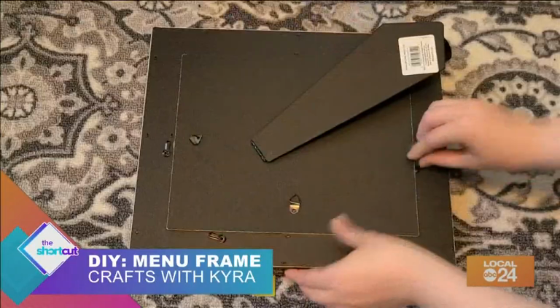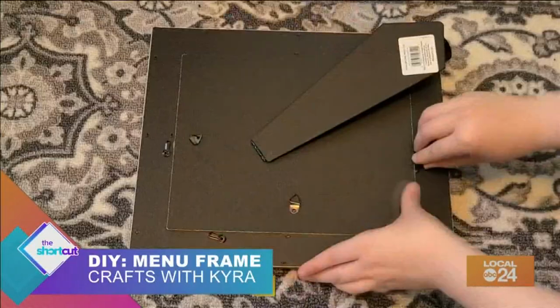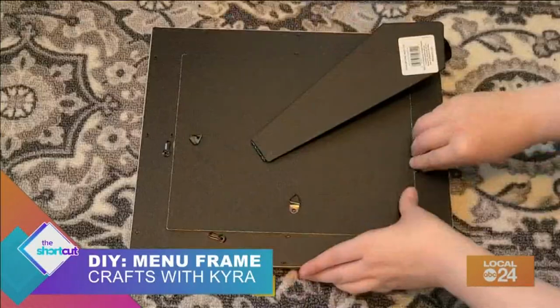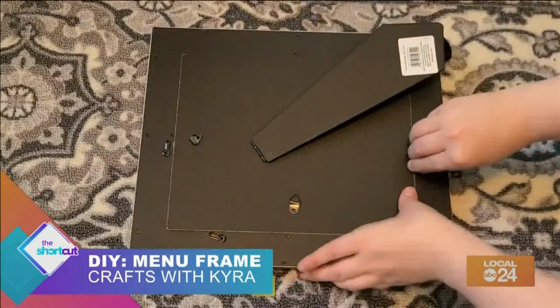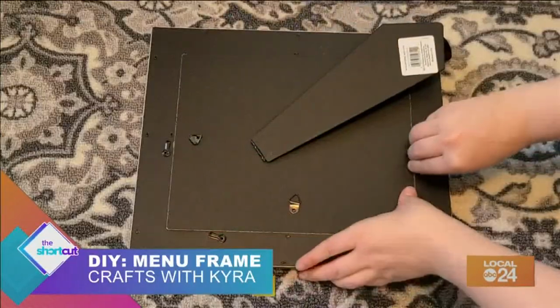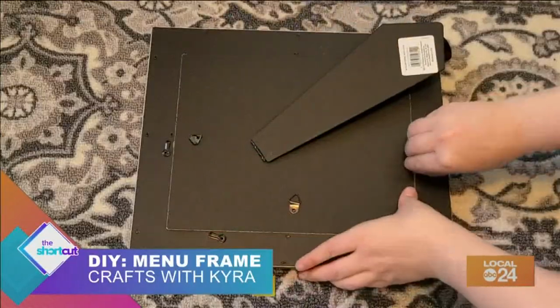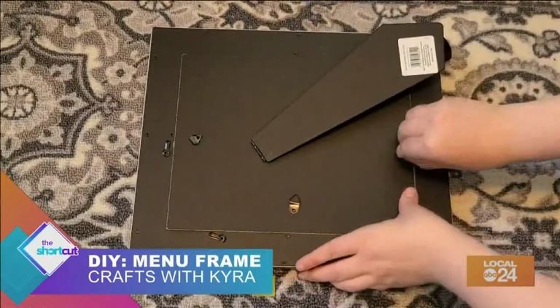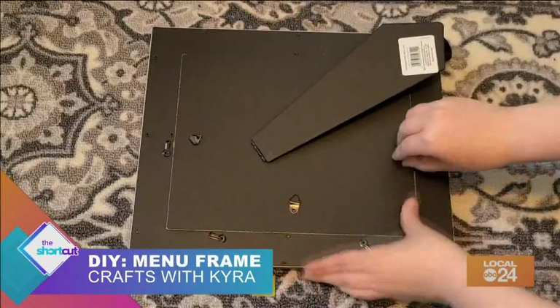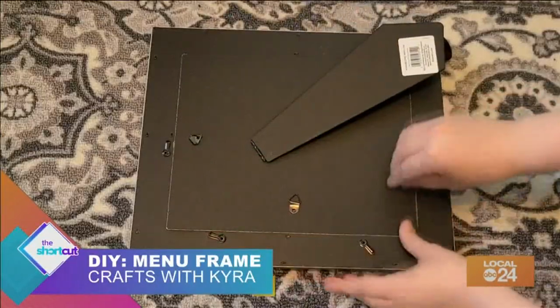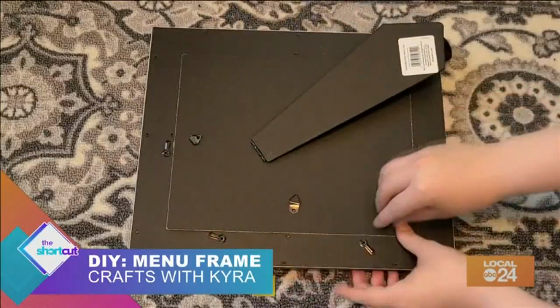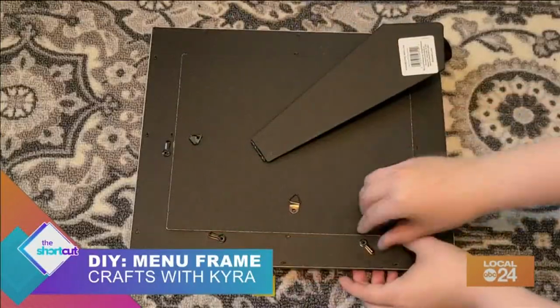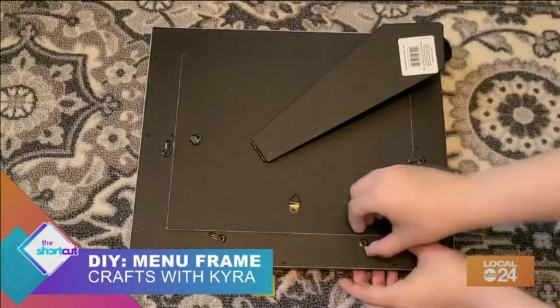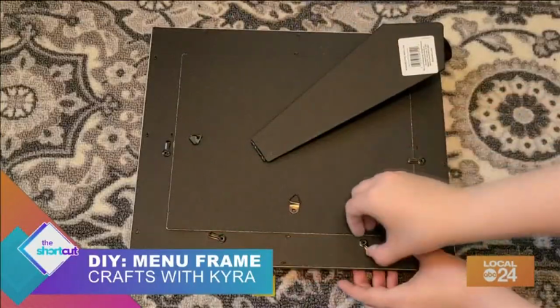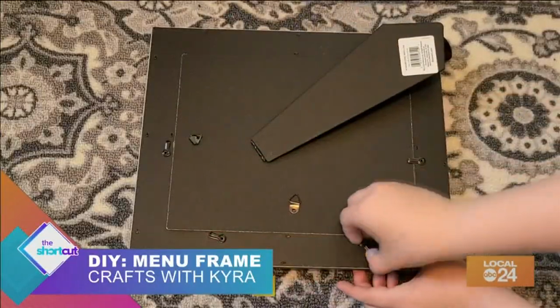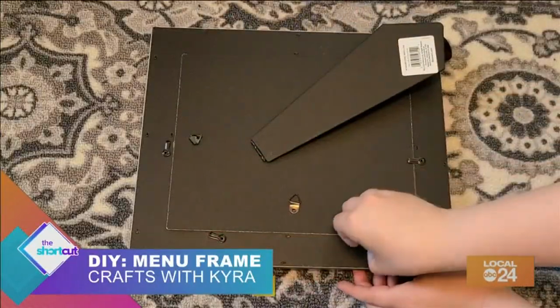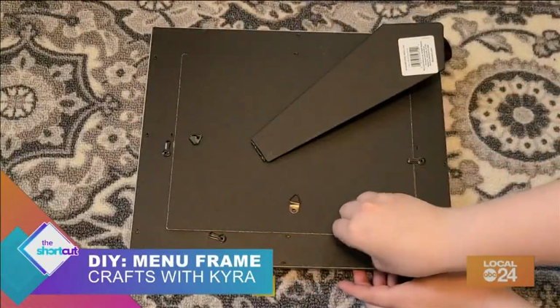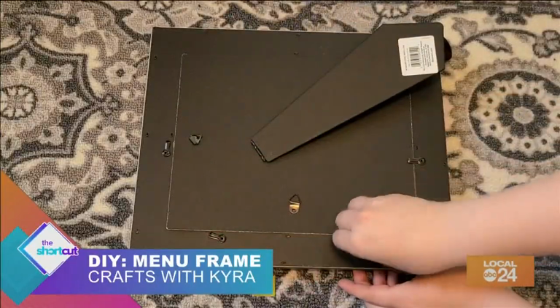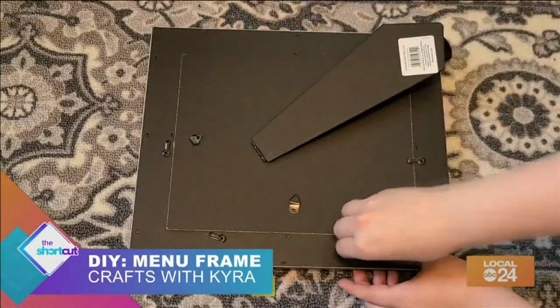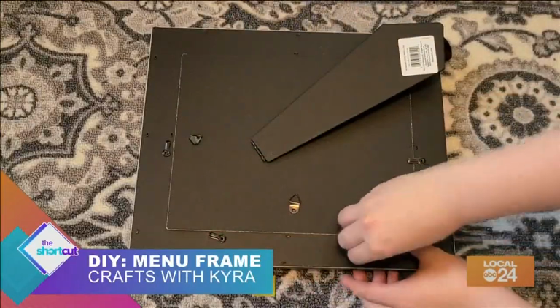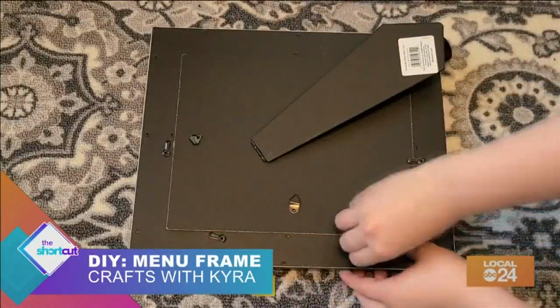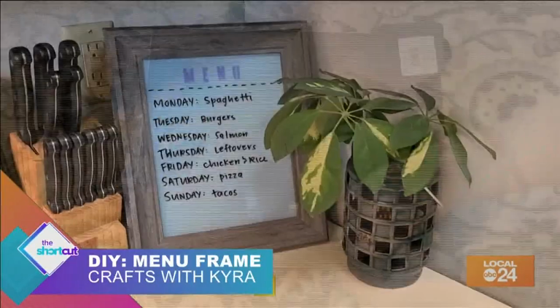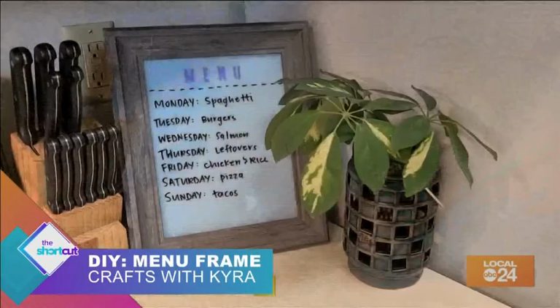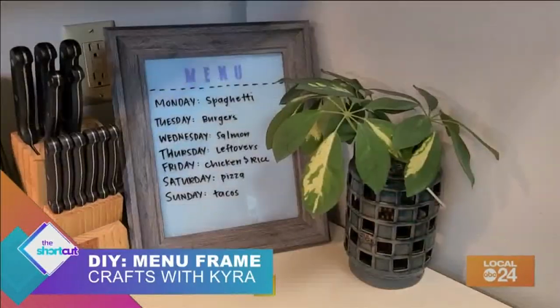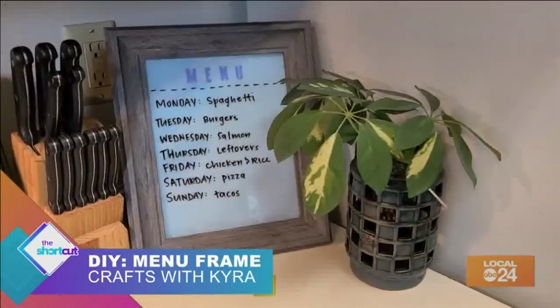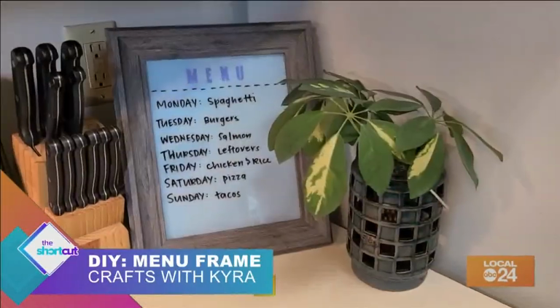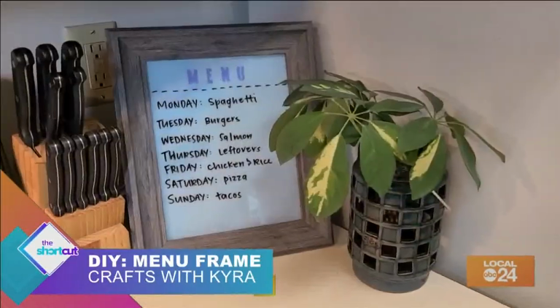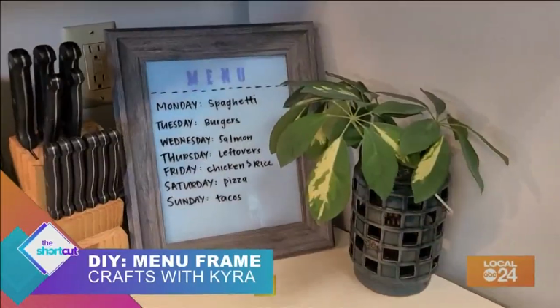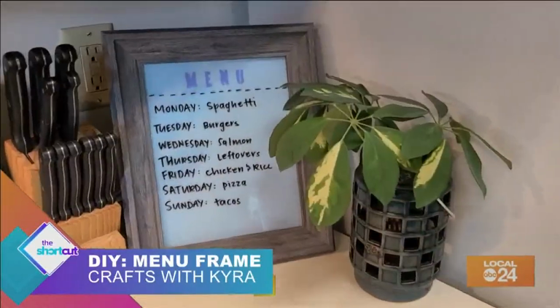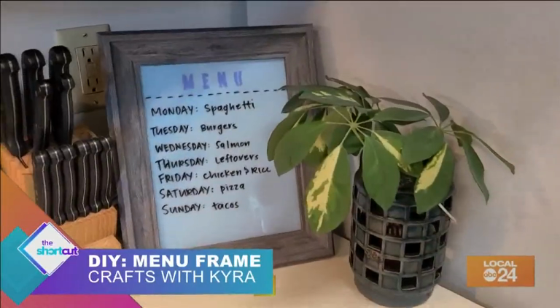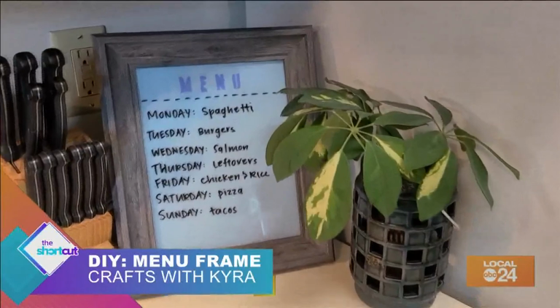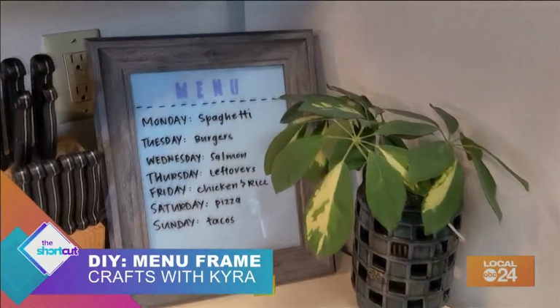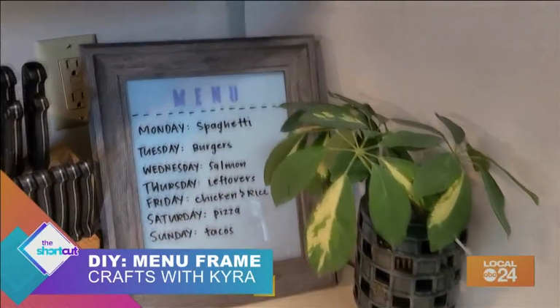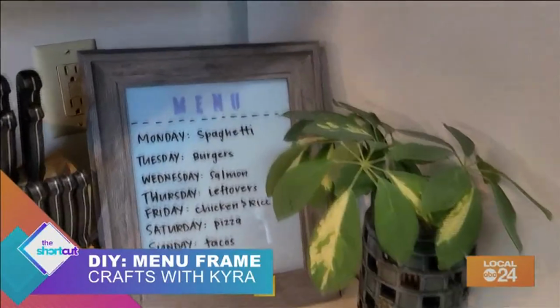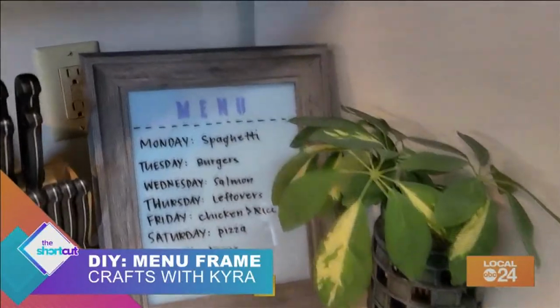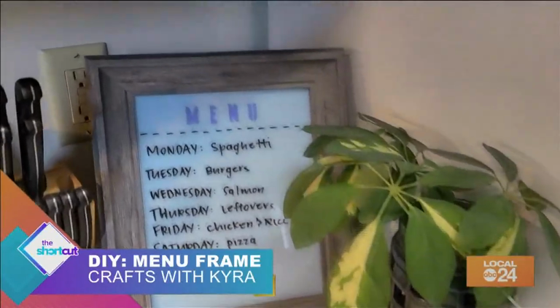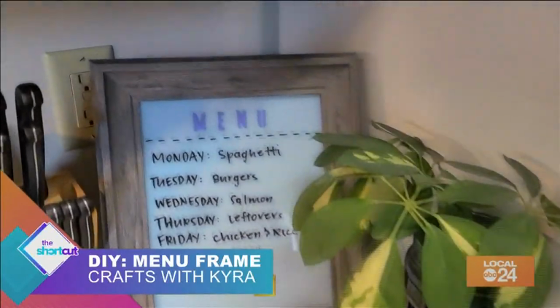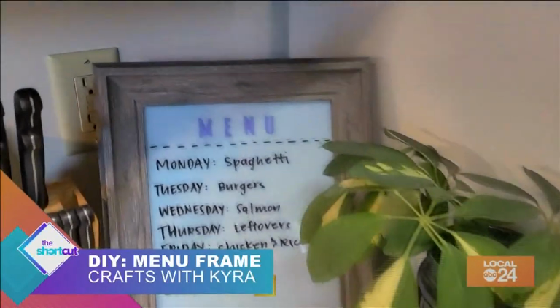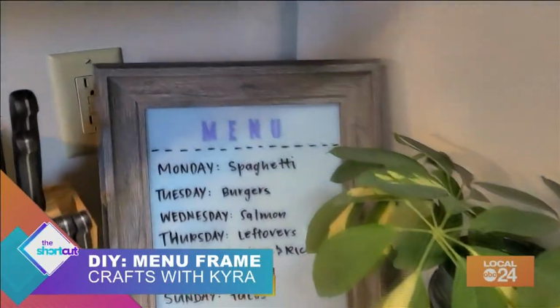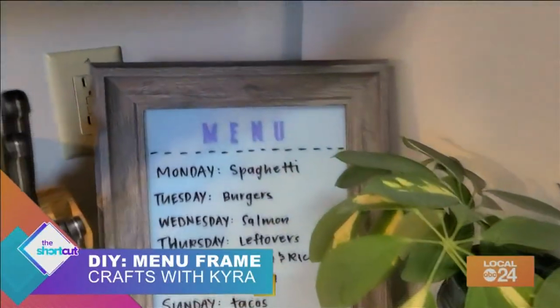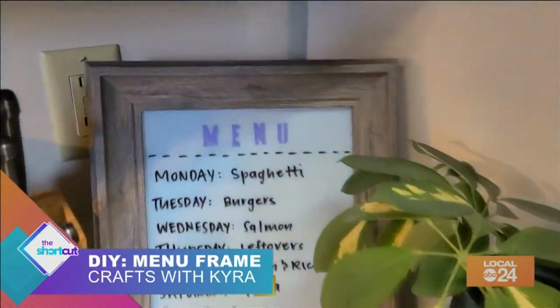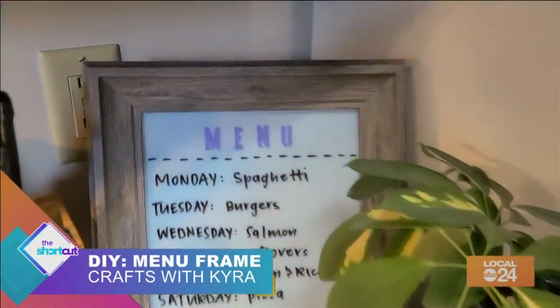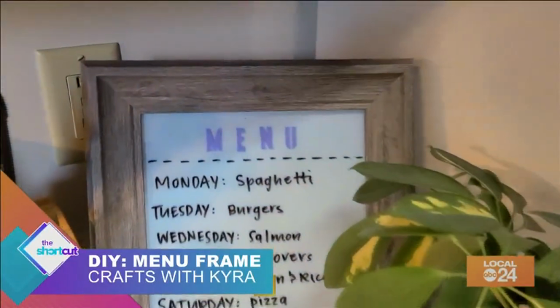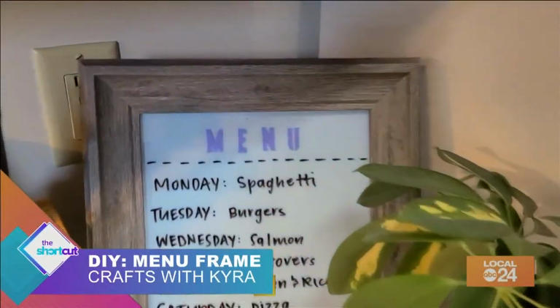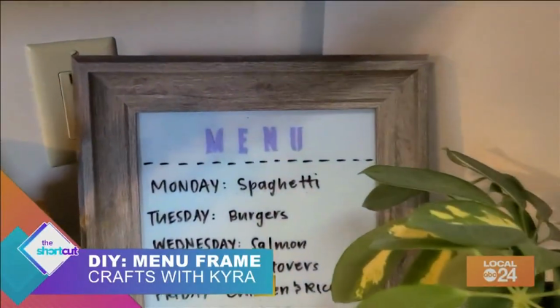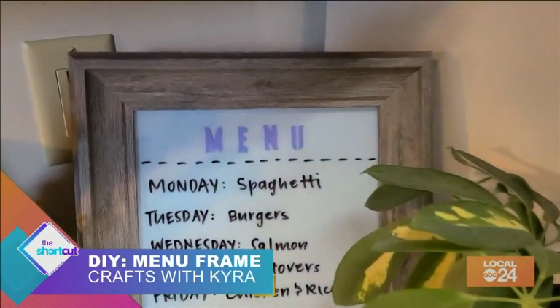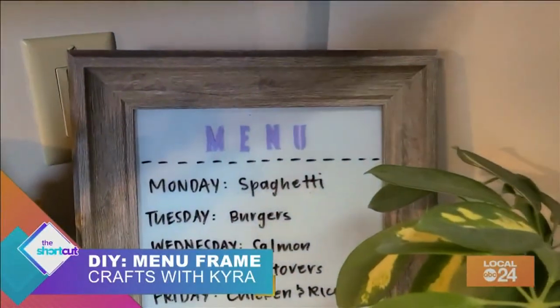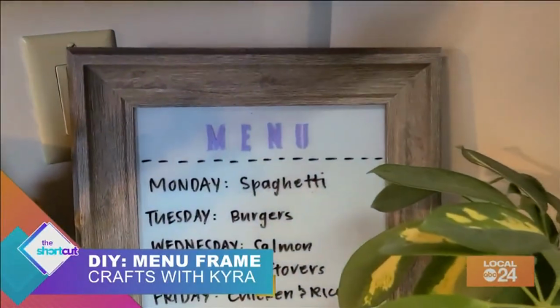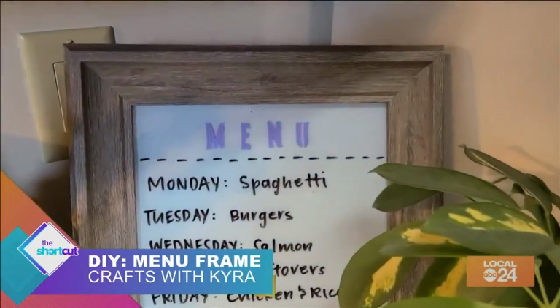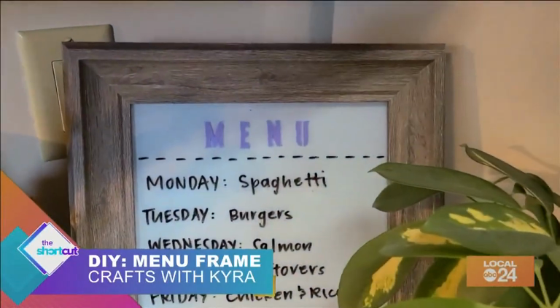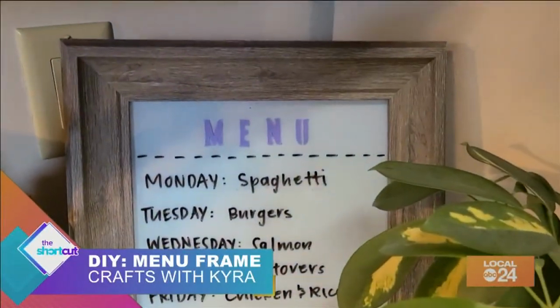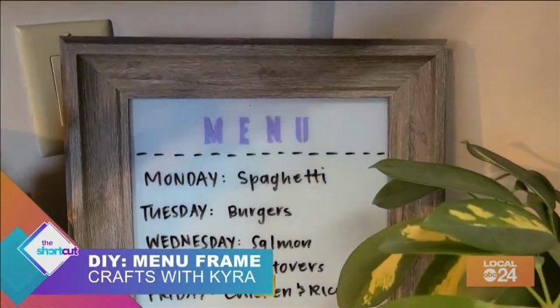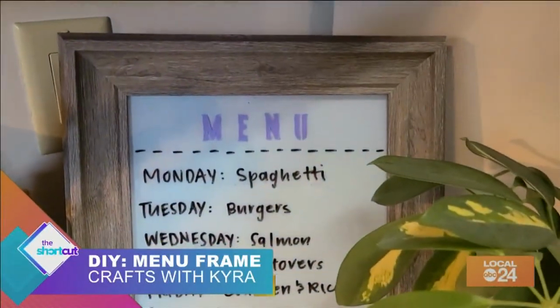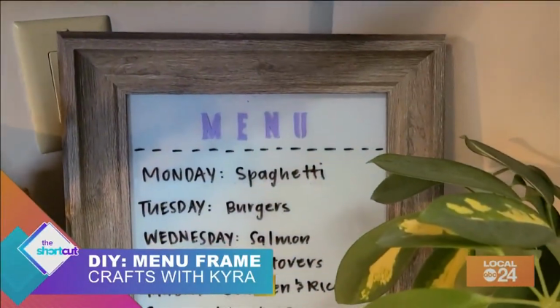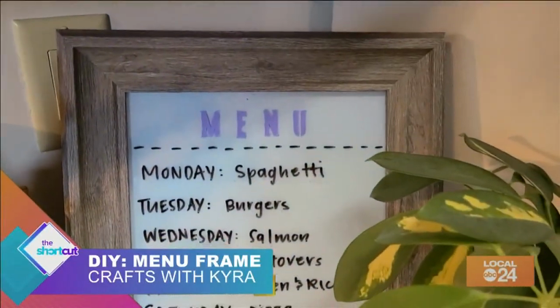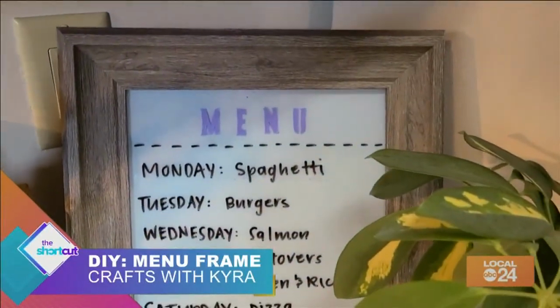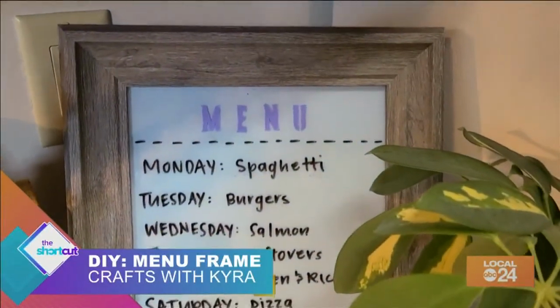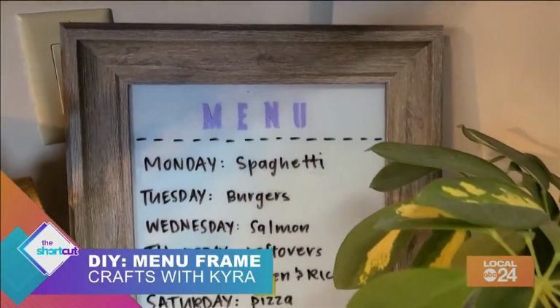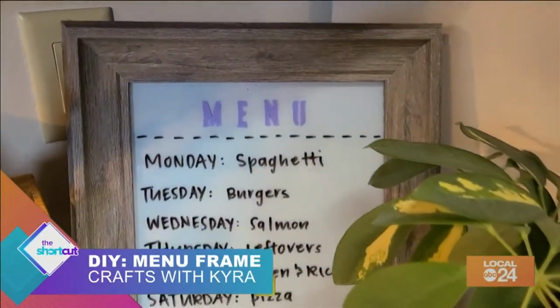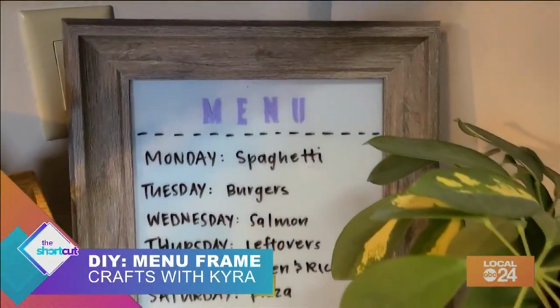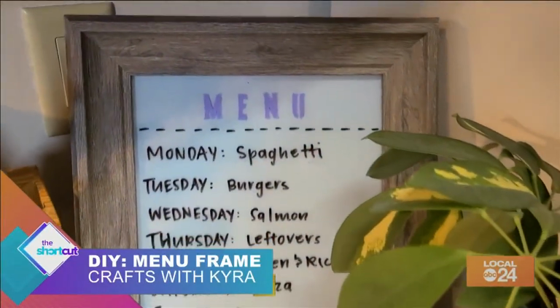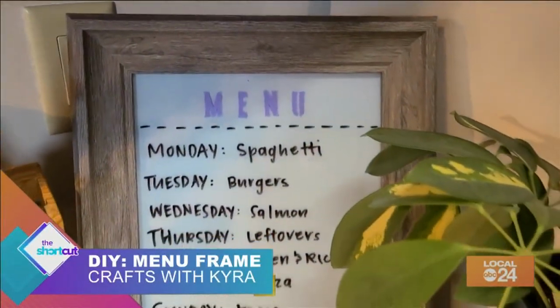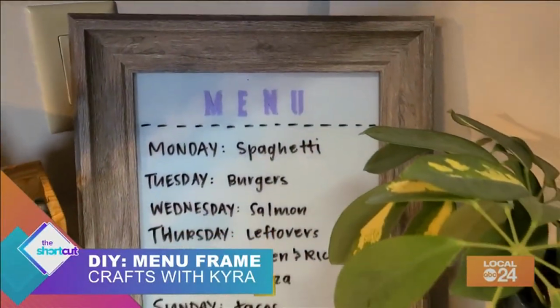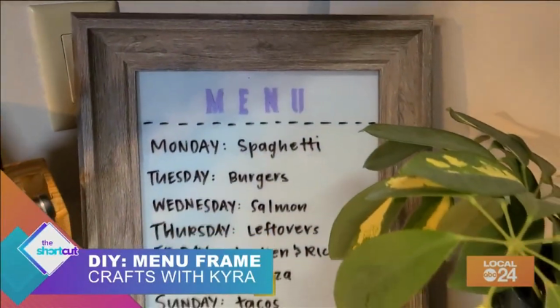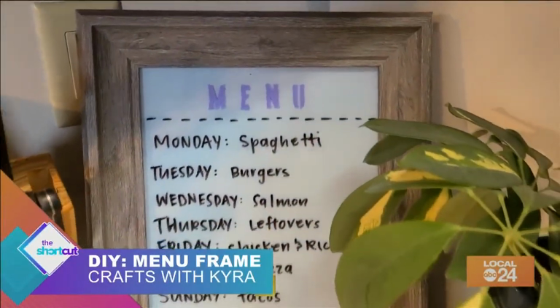Now place your glass back in your frame and that's it. Use dry erase markers to write your weekly menu onto the glass.